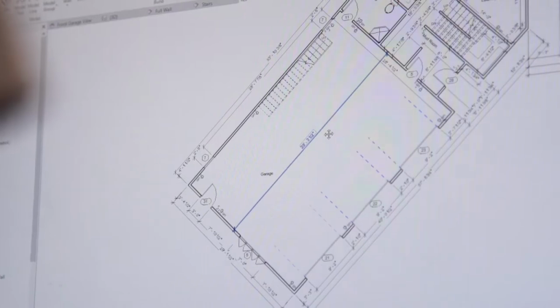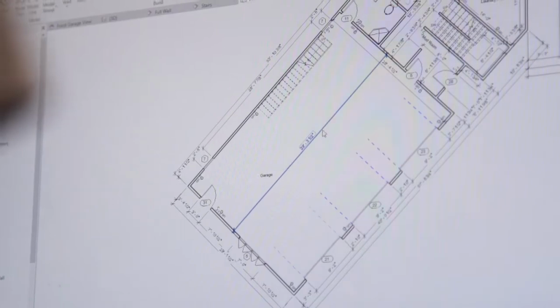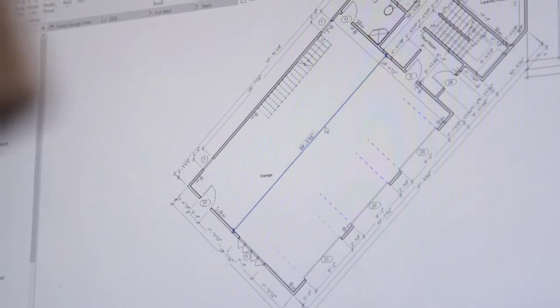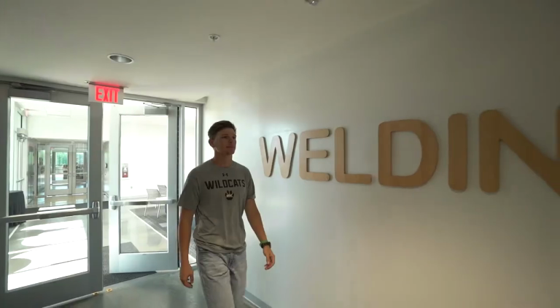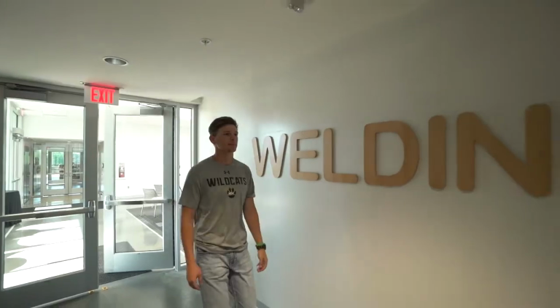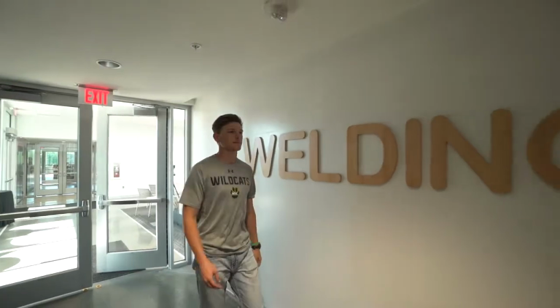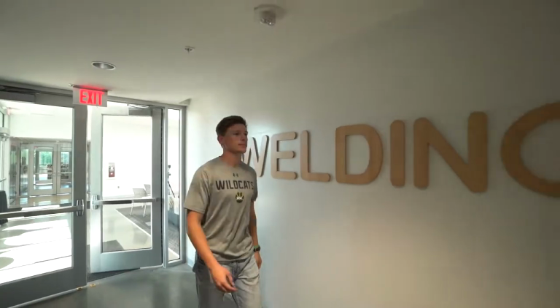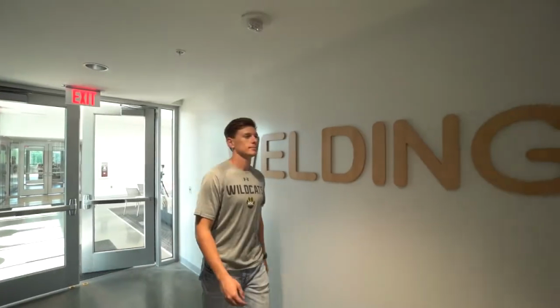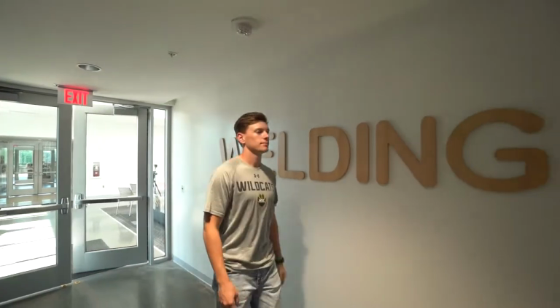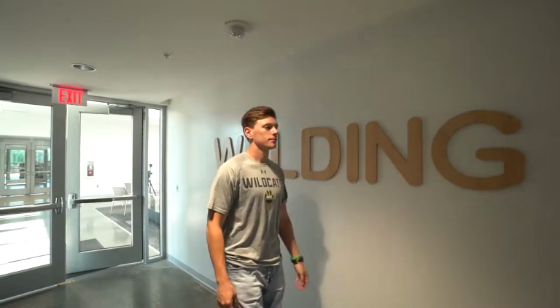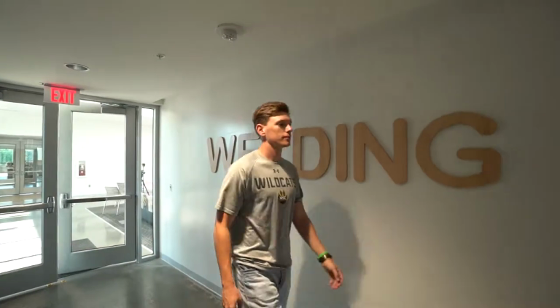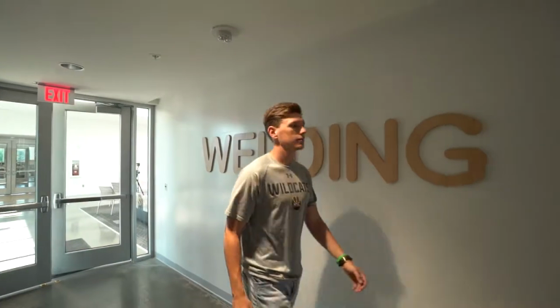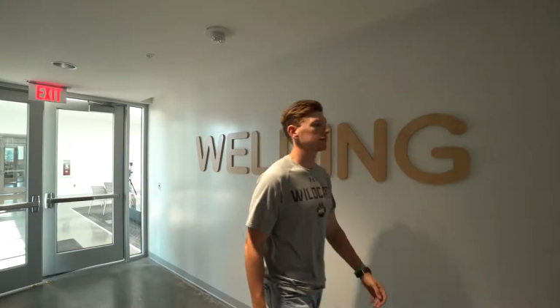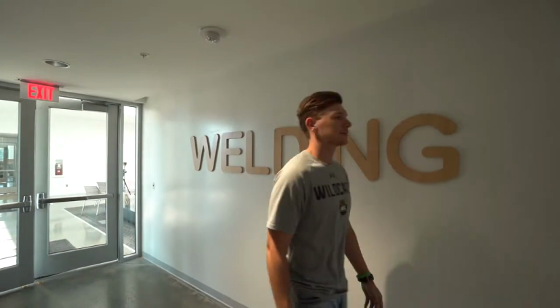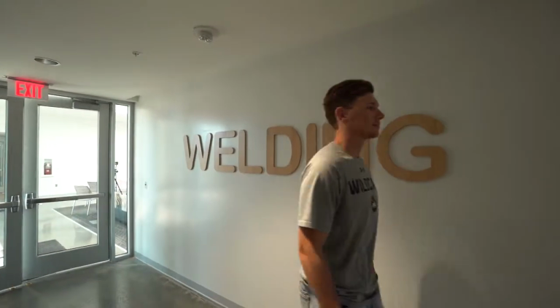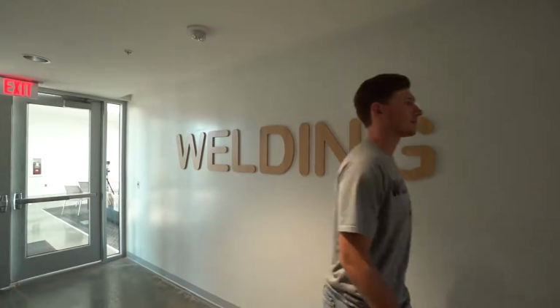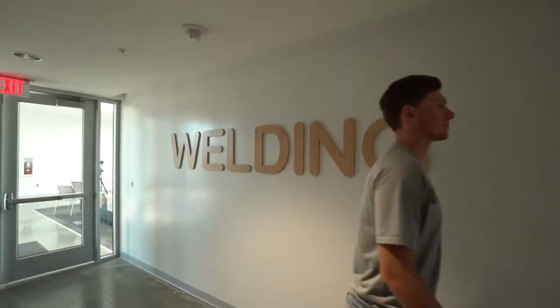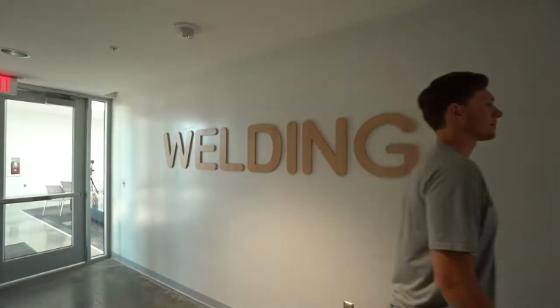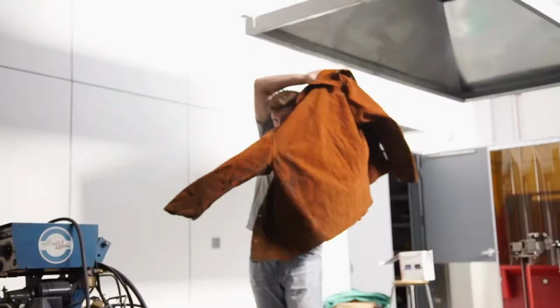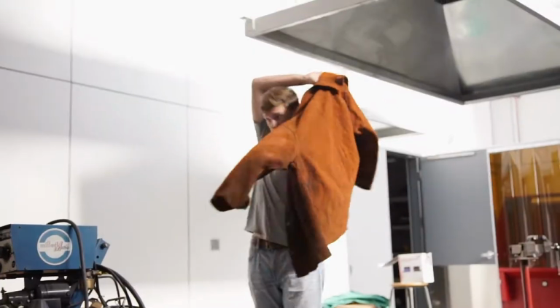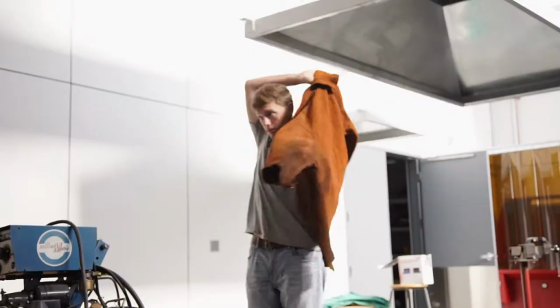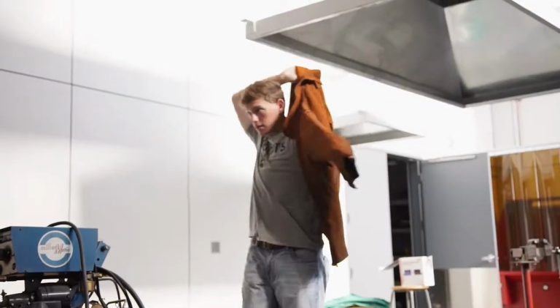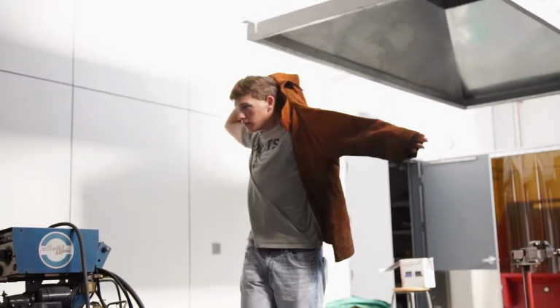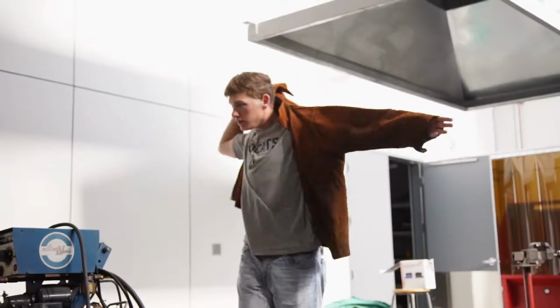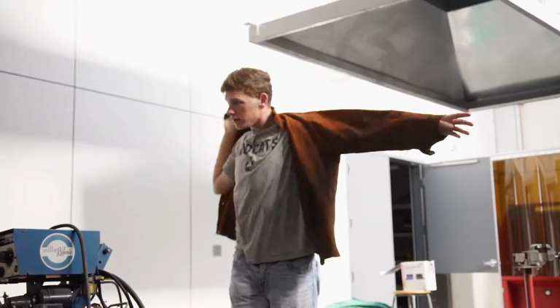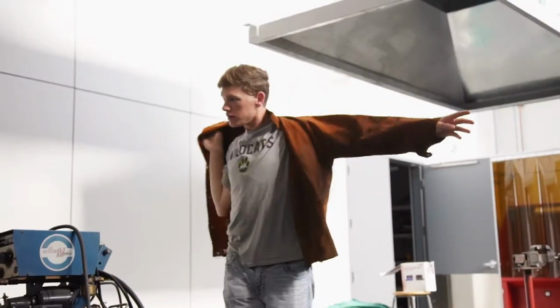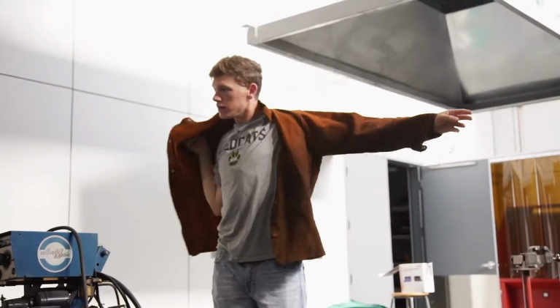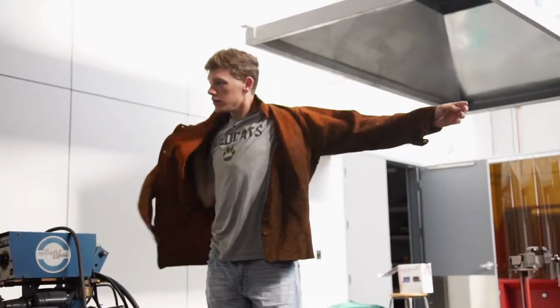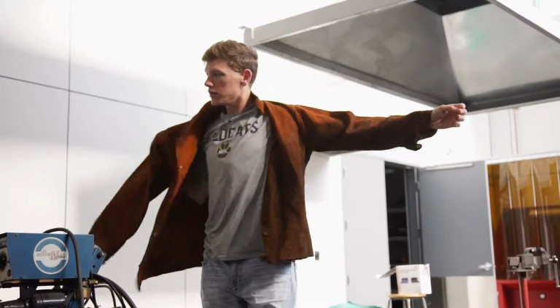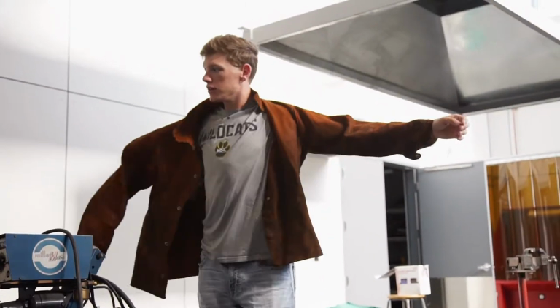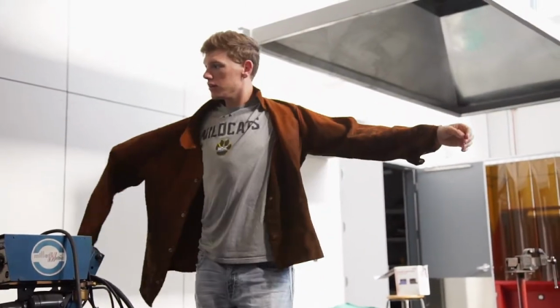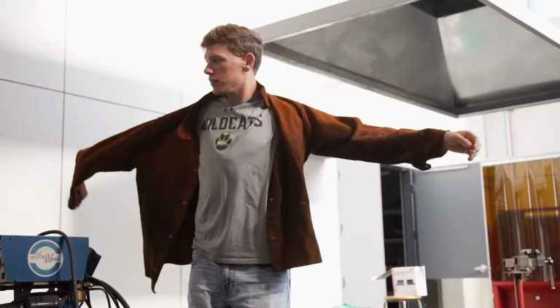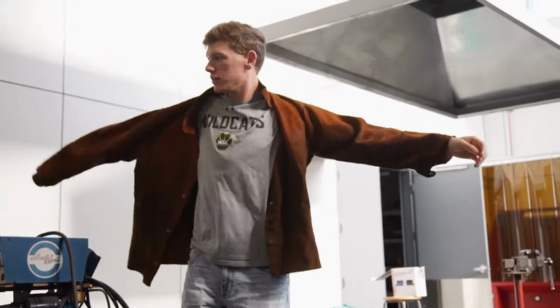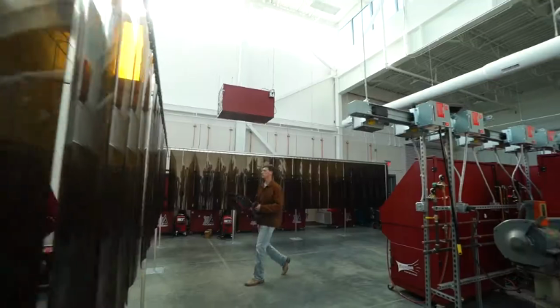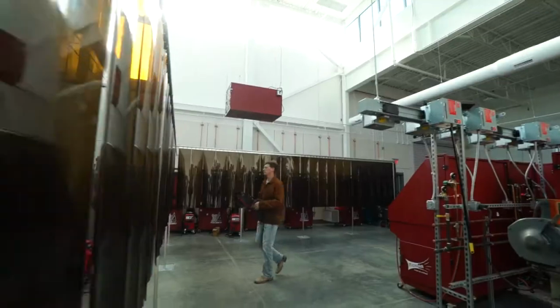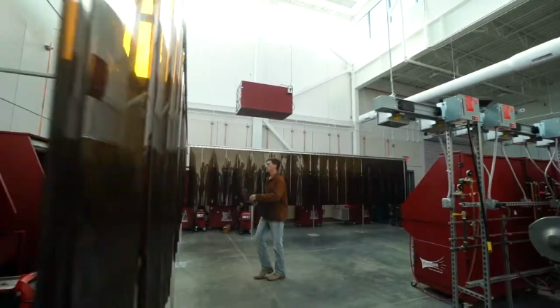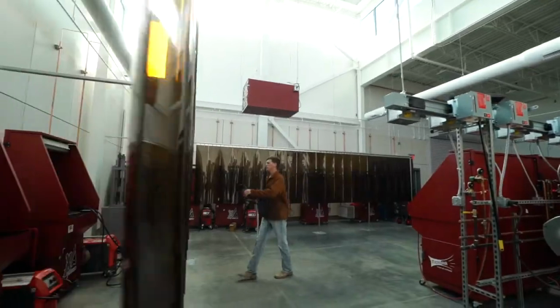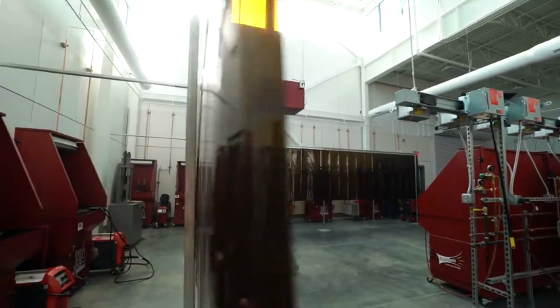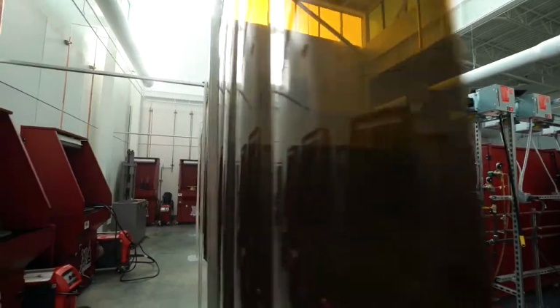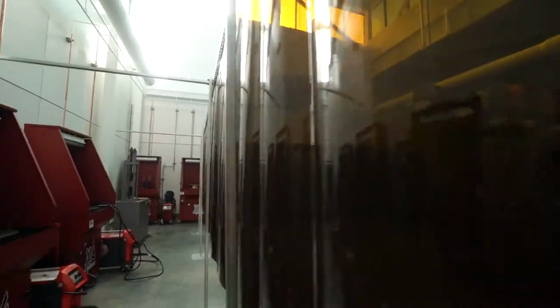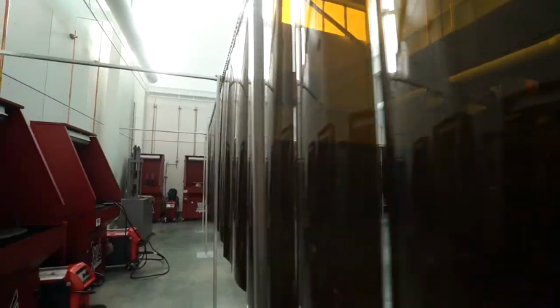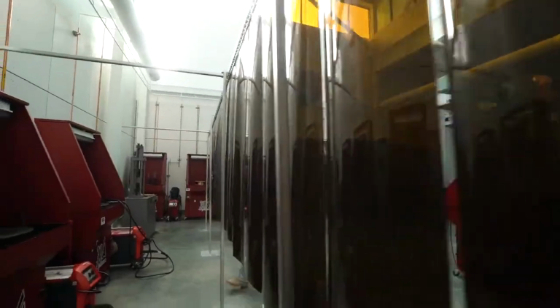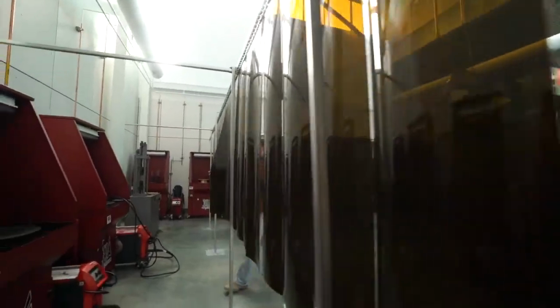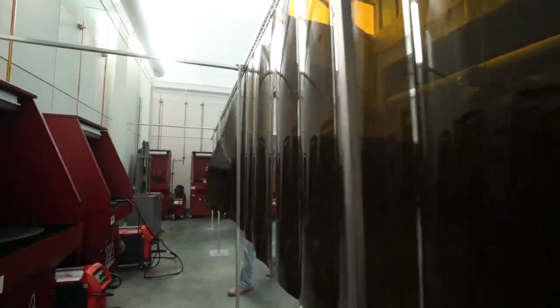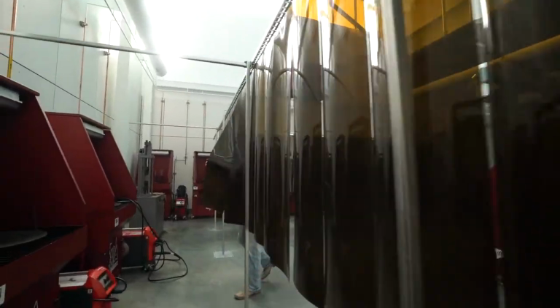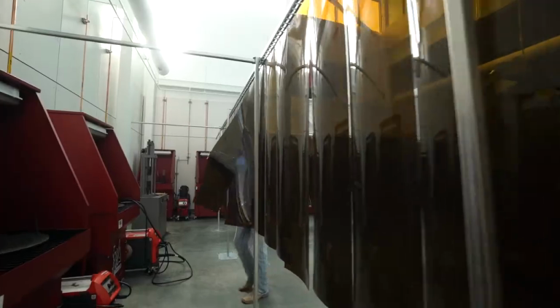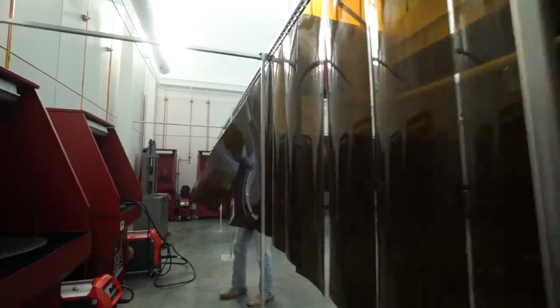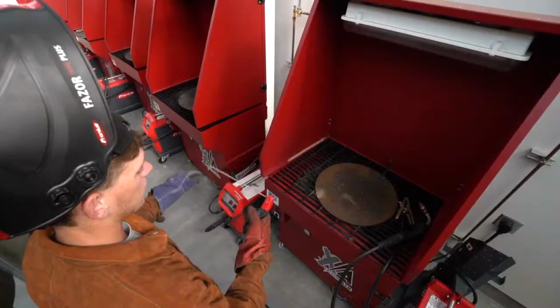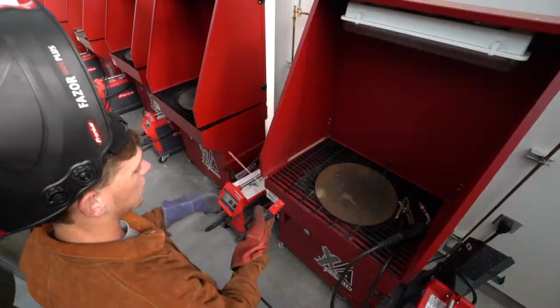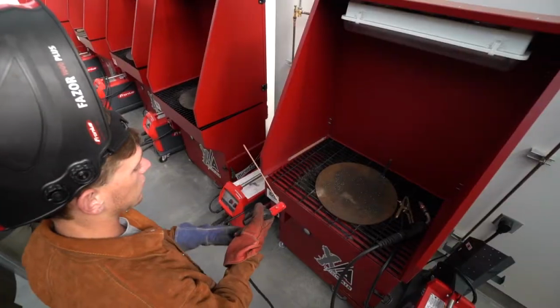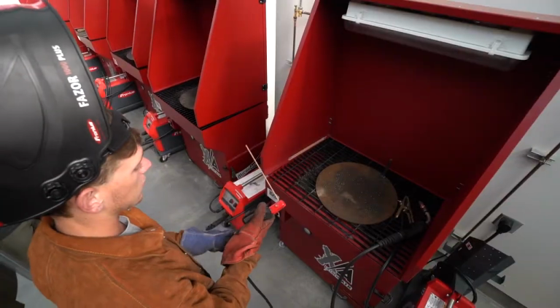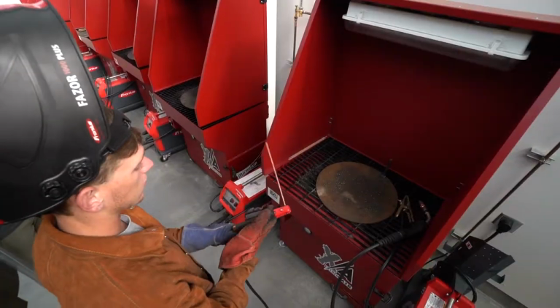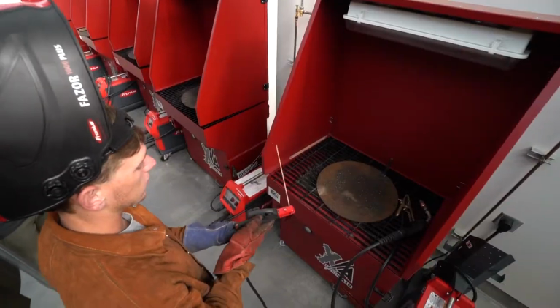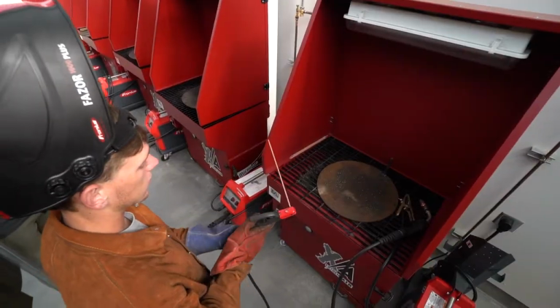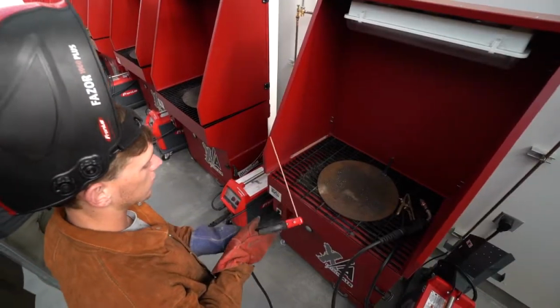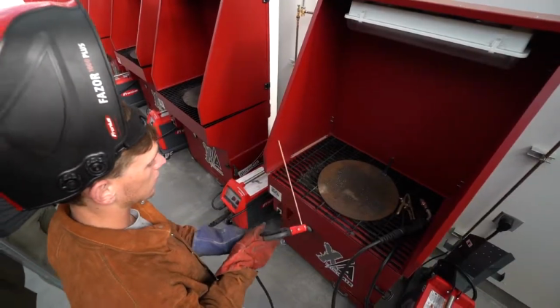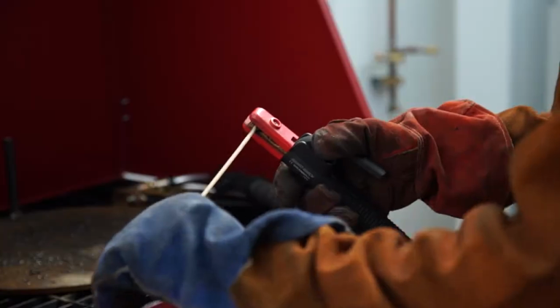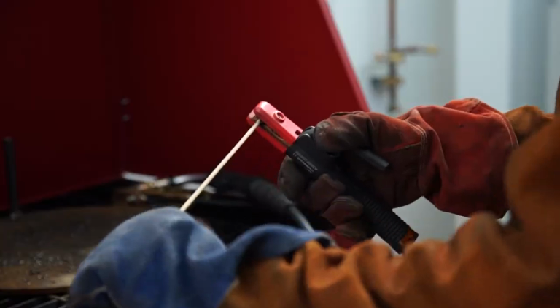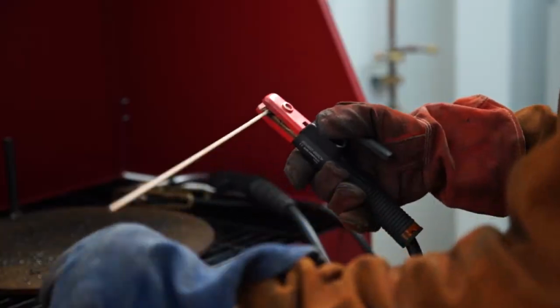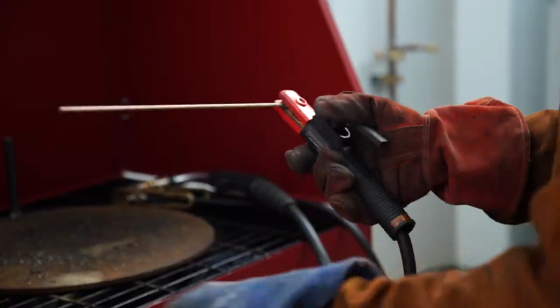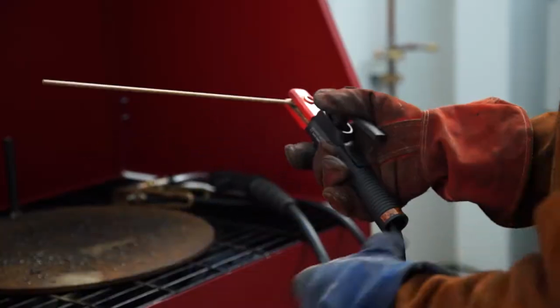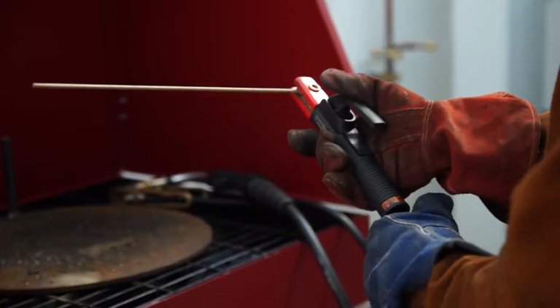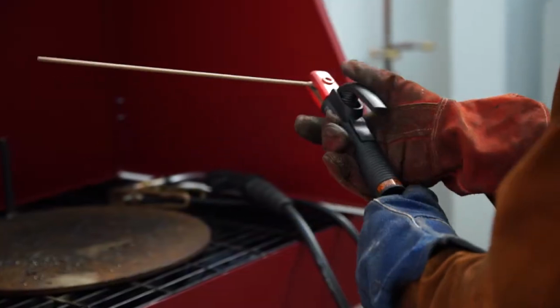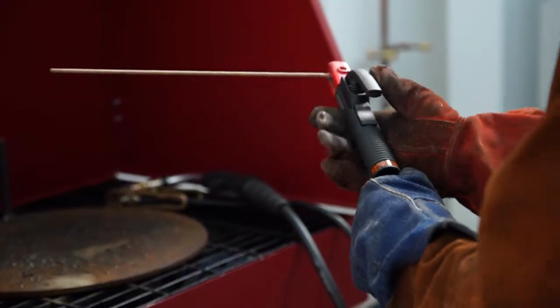When you walk into the welding lab, you're going to see plenty of stations. We have MIG, we have TIG, and there's wire-fed and stick welders.